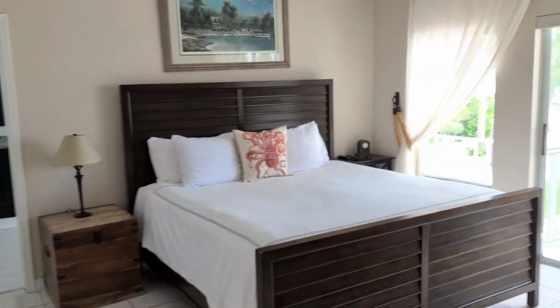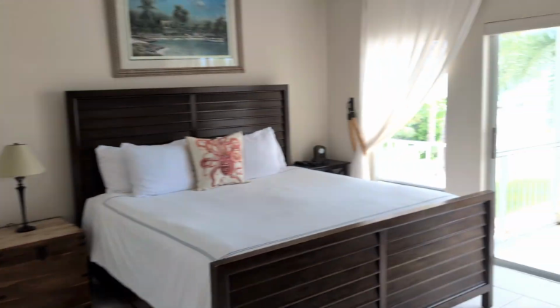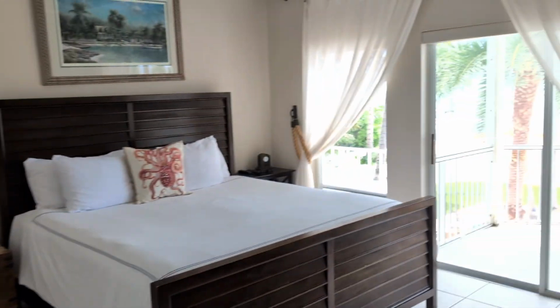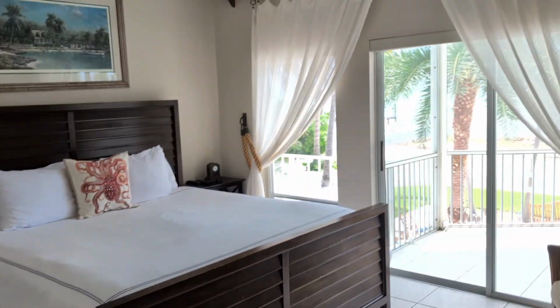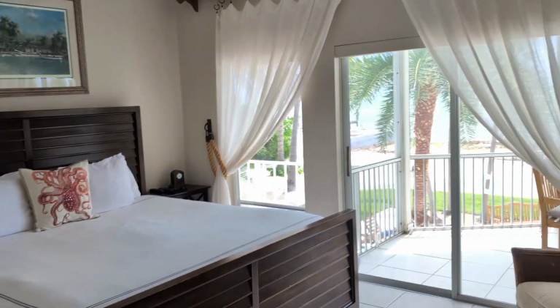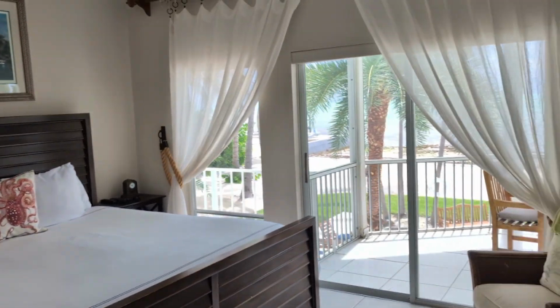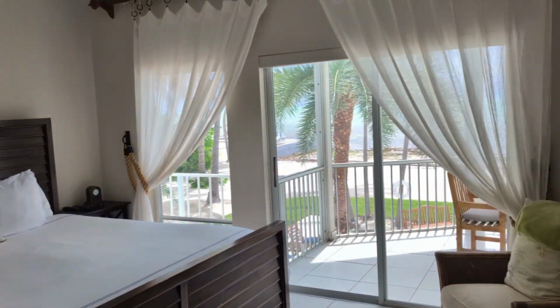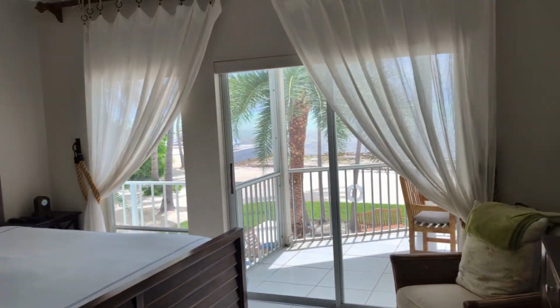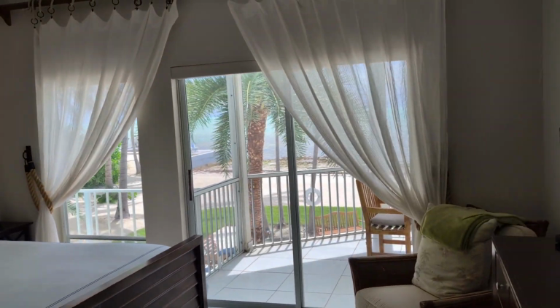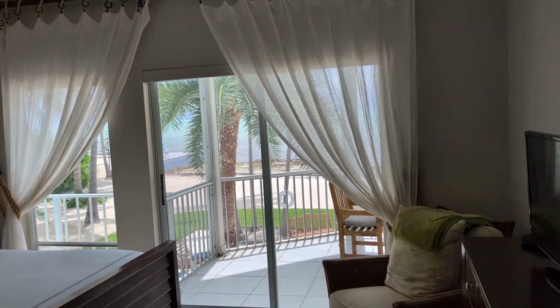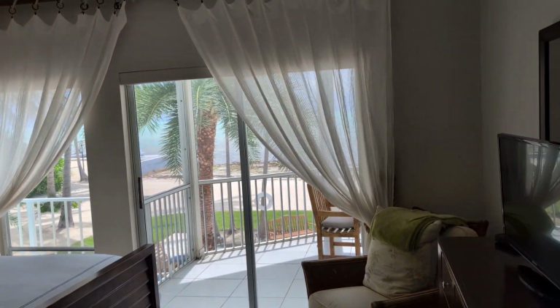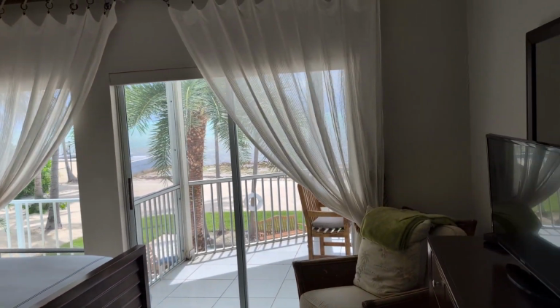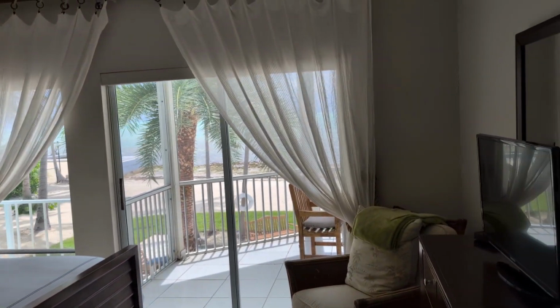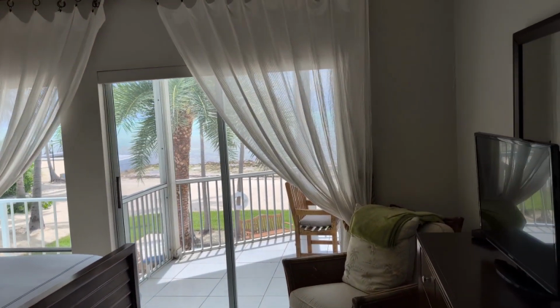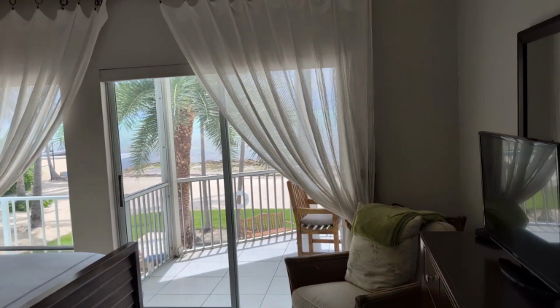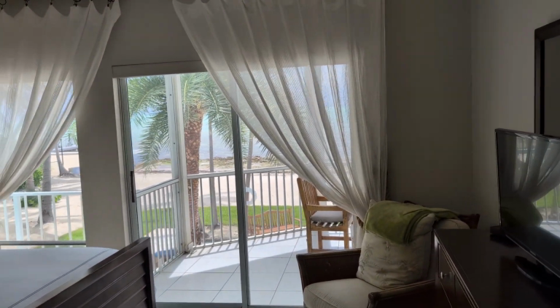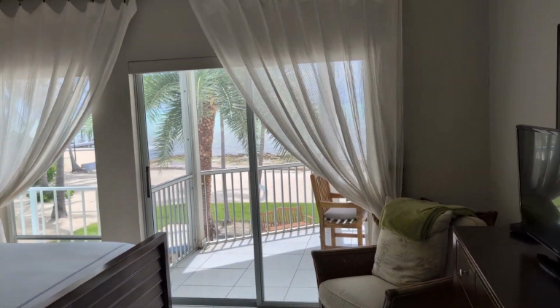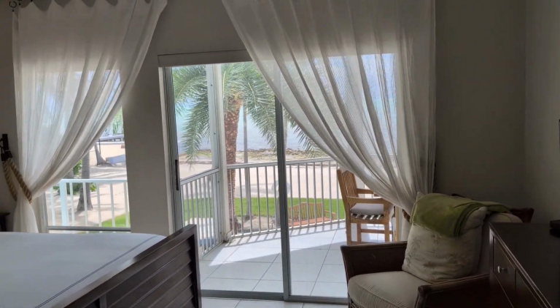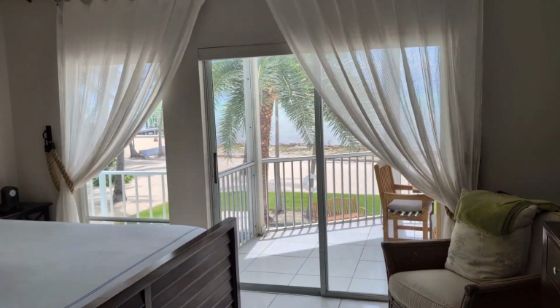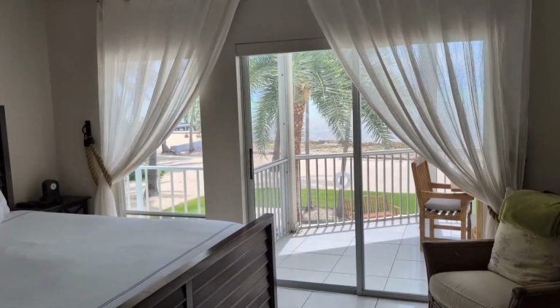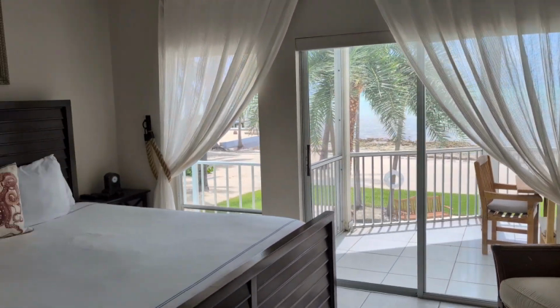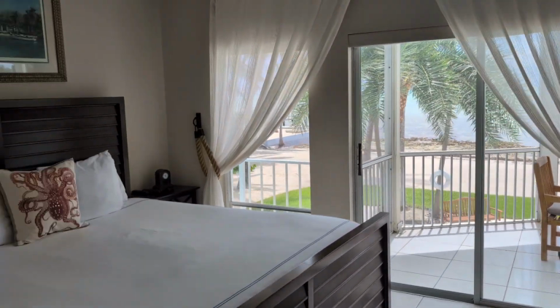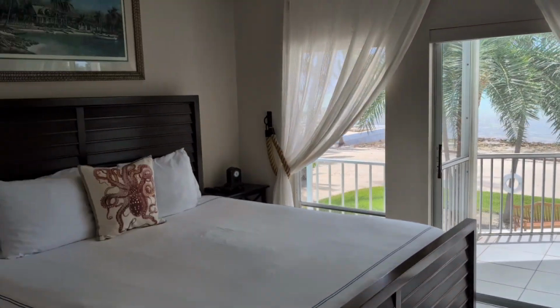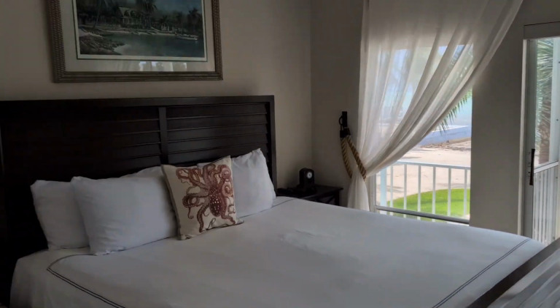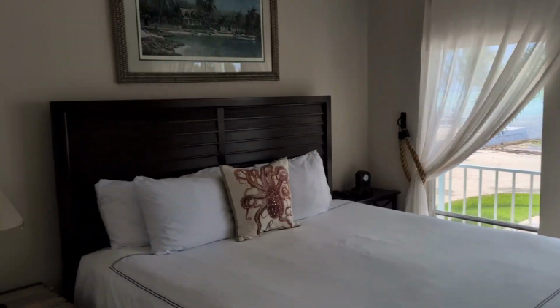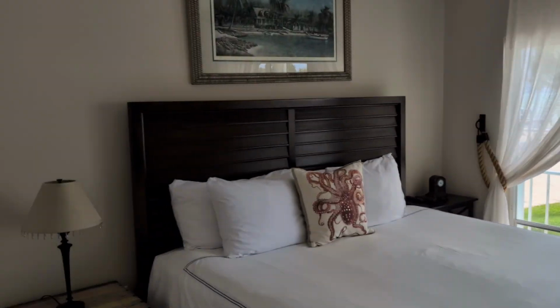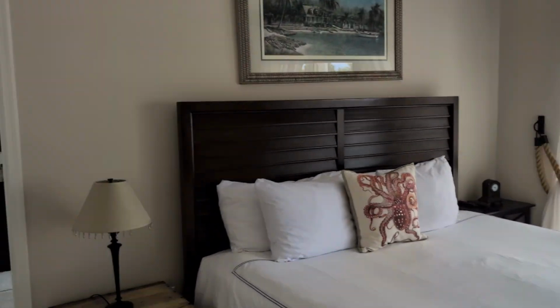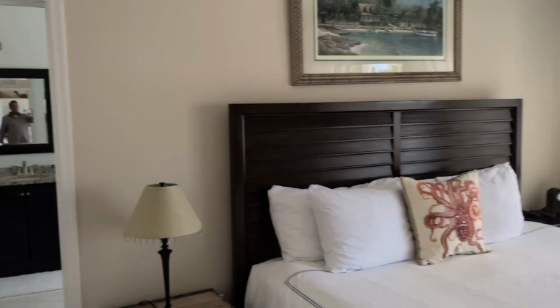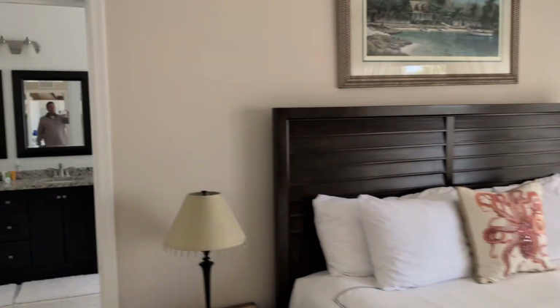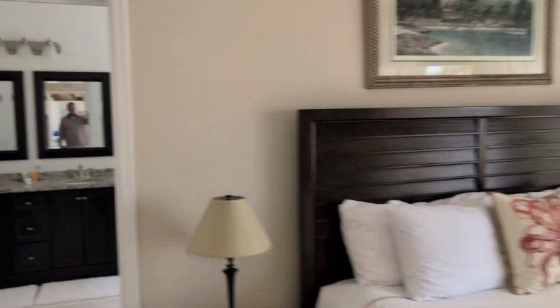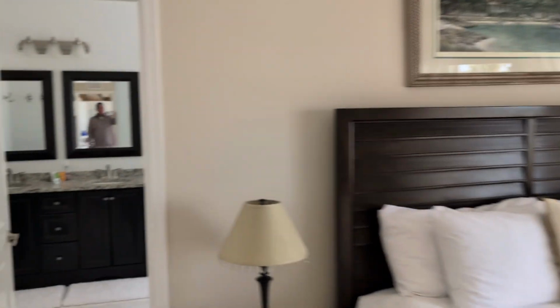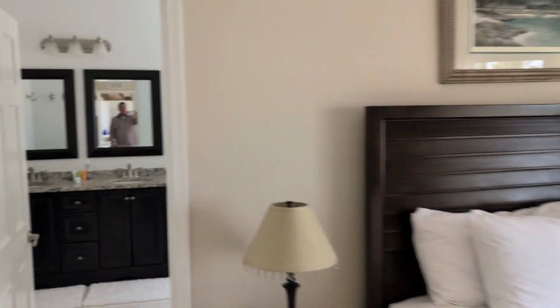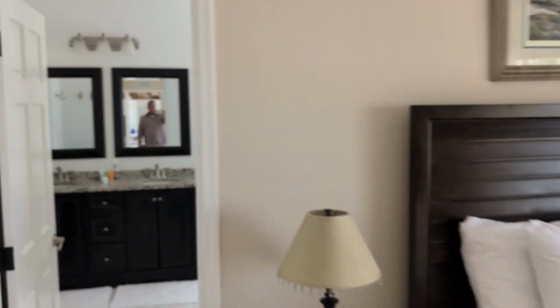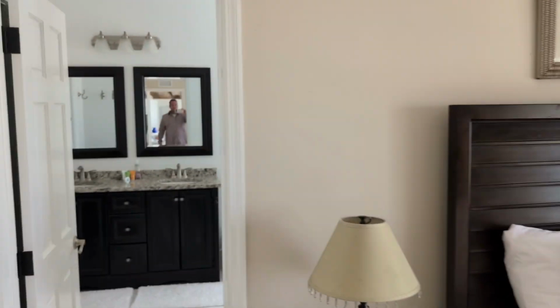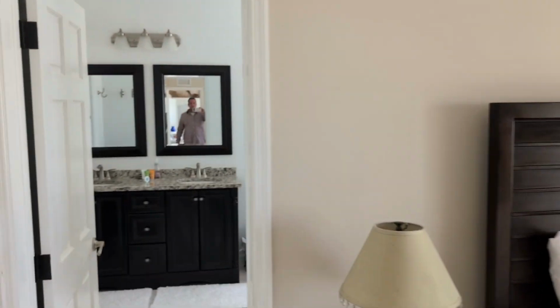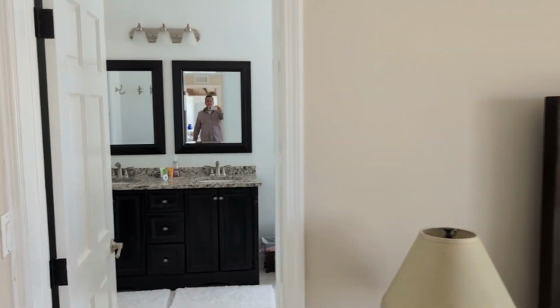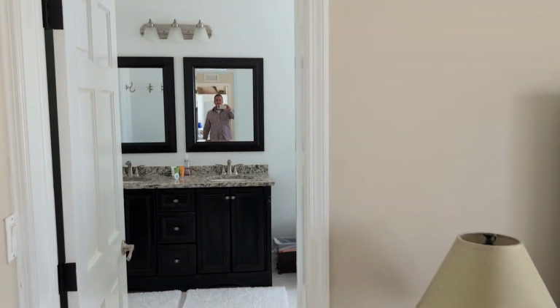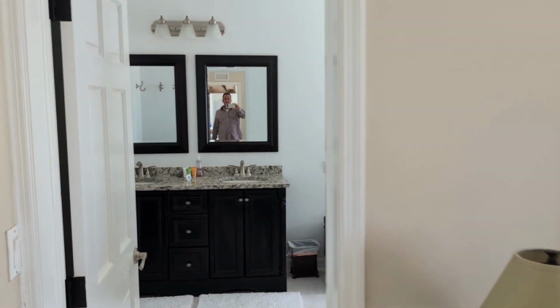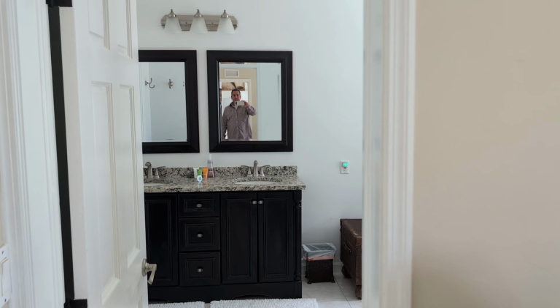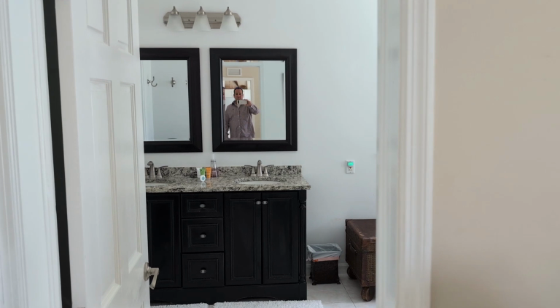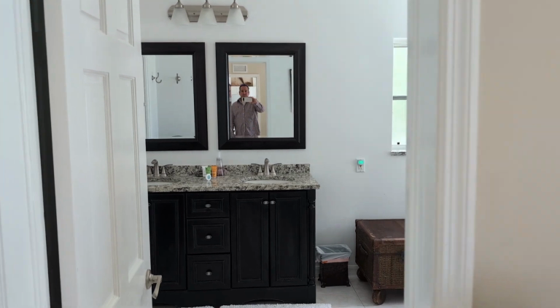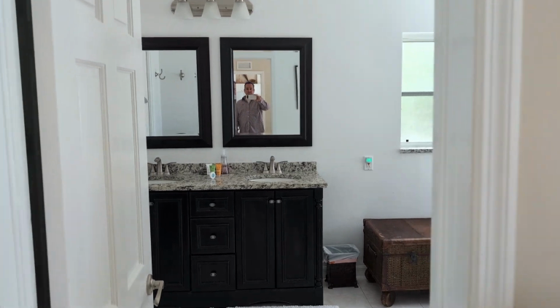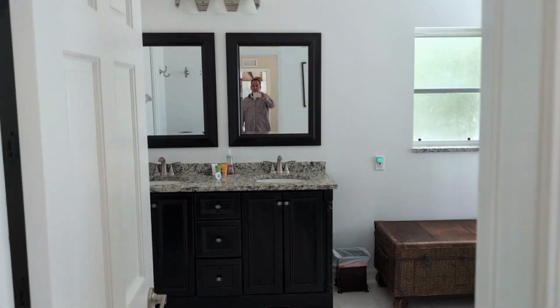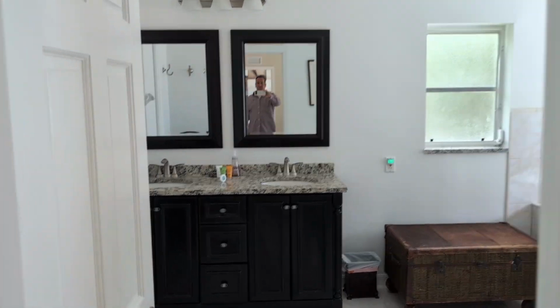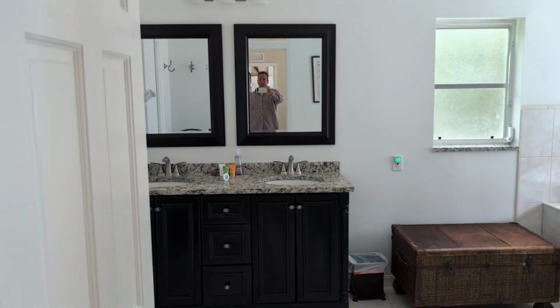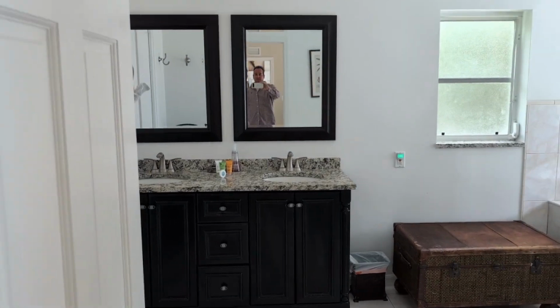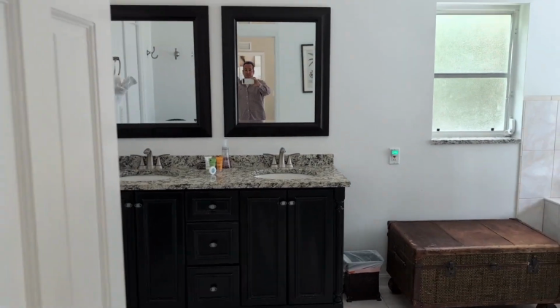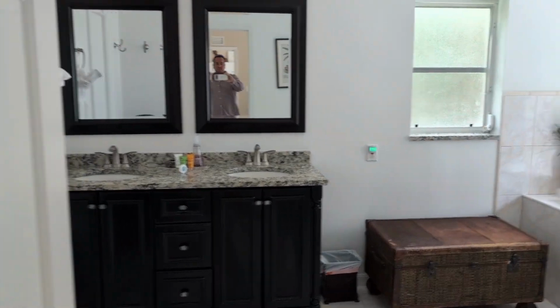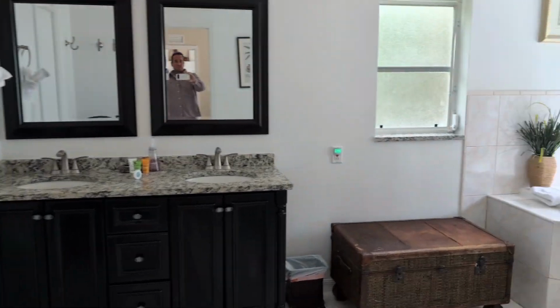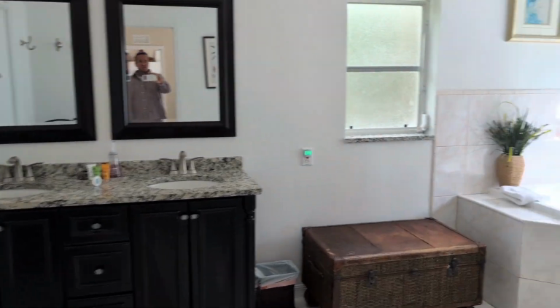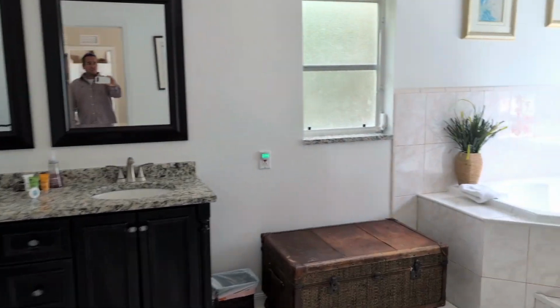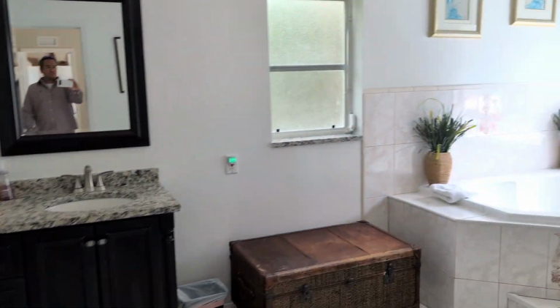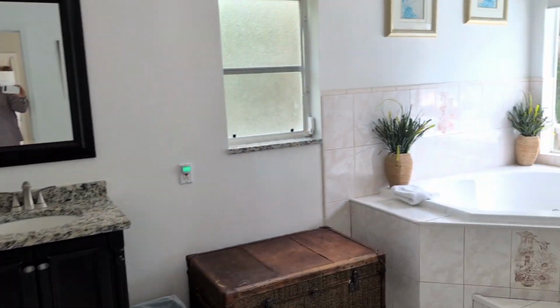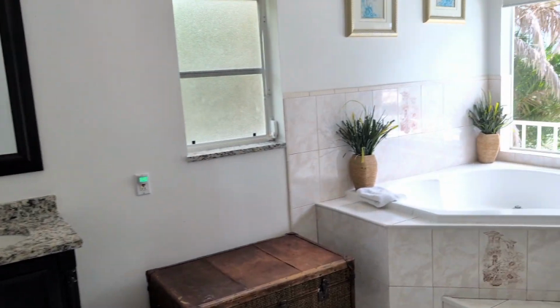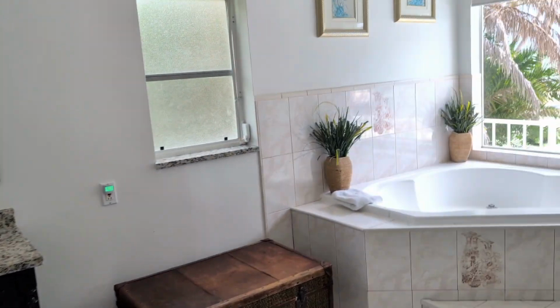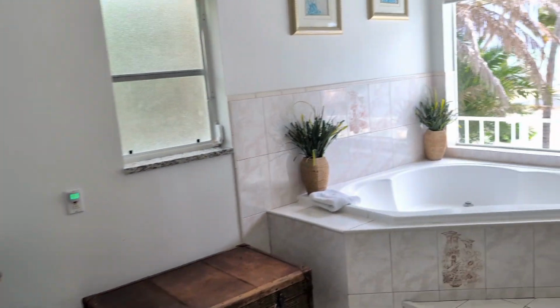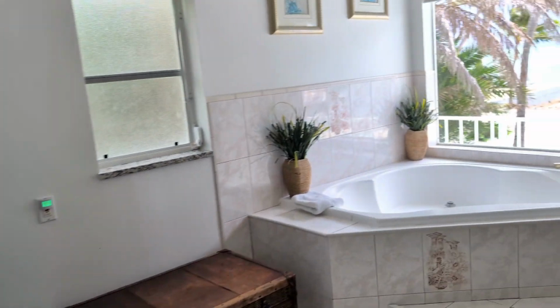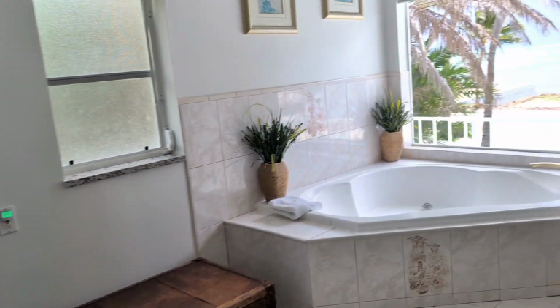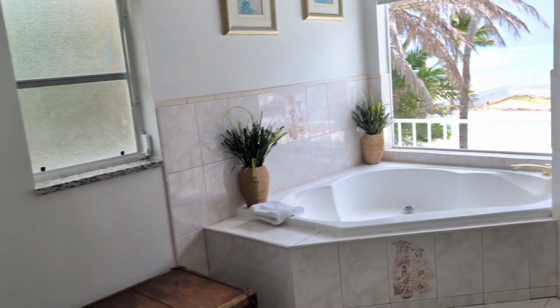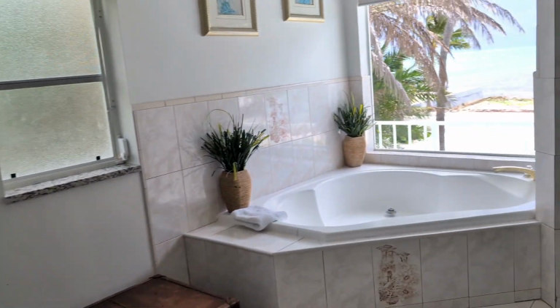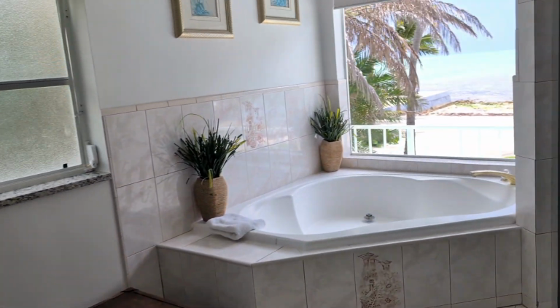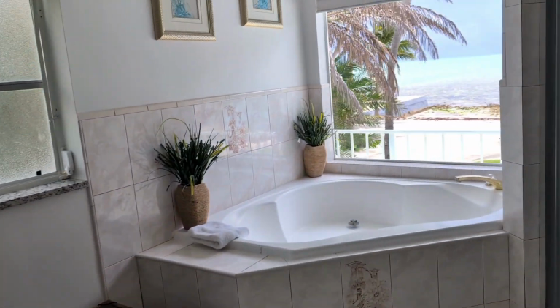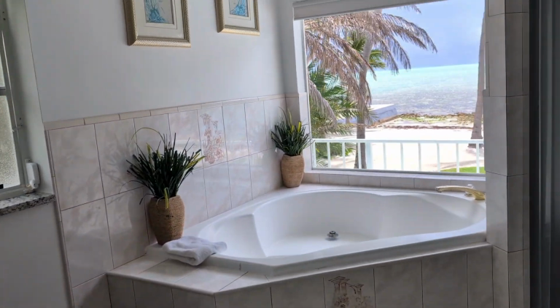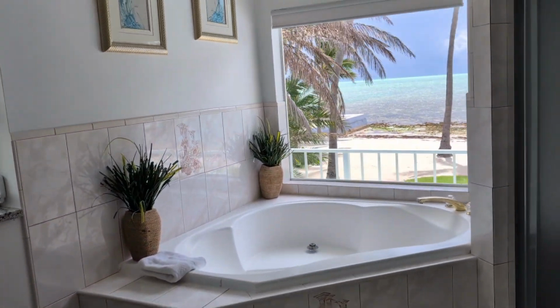Walking into the main bedroom — we're going to come over here with beautiful views. The full bath is going to have some beautiful views as well.